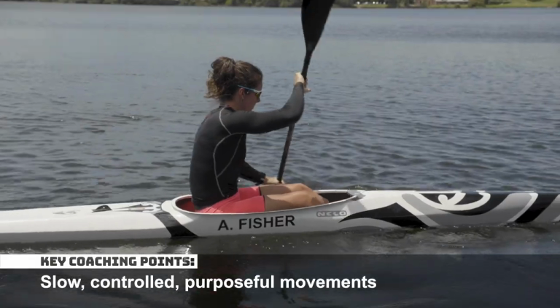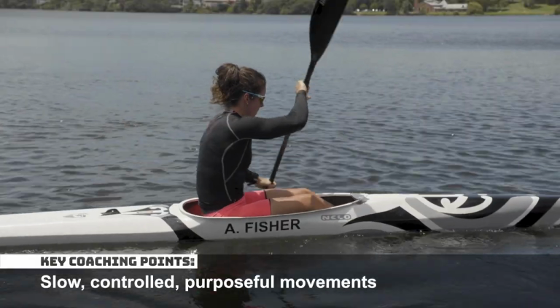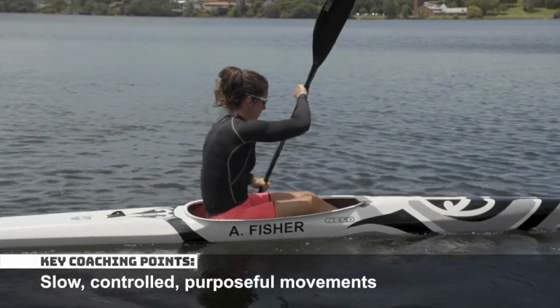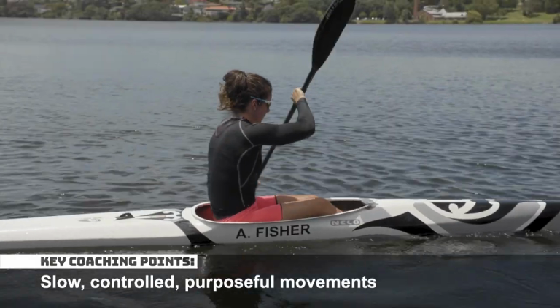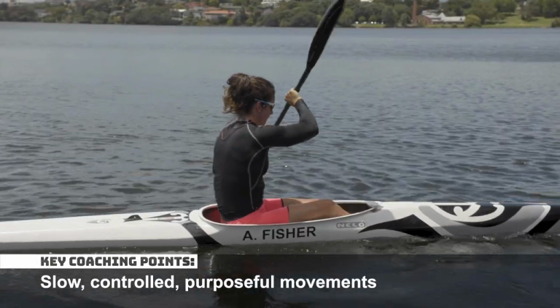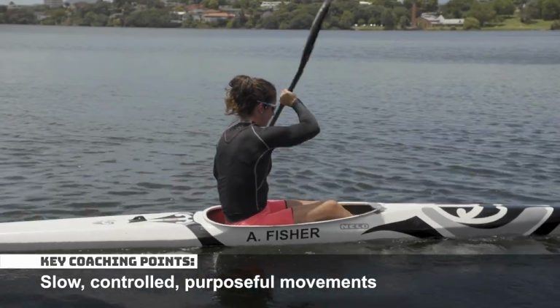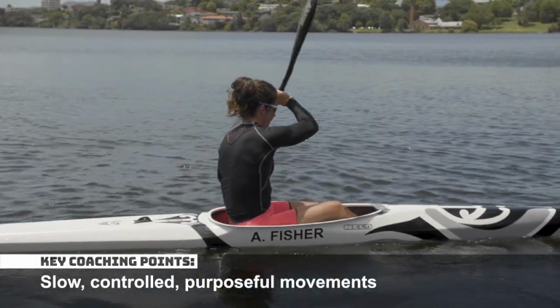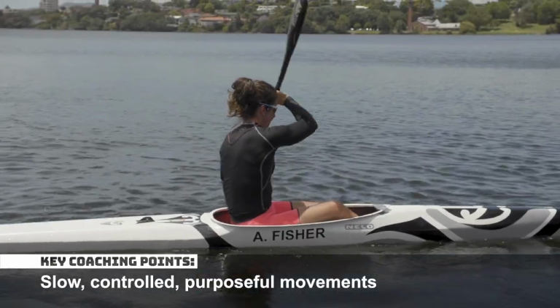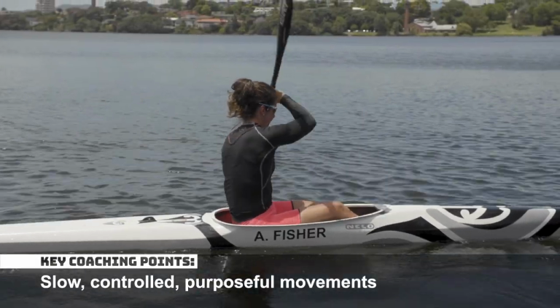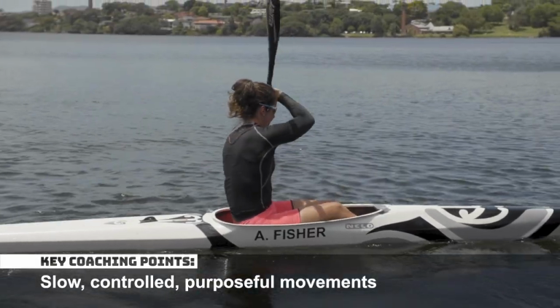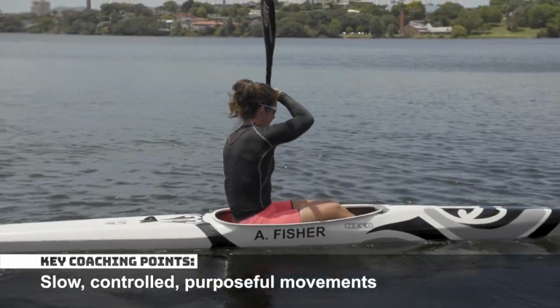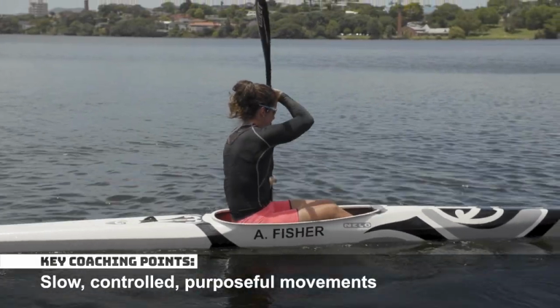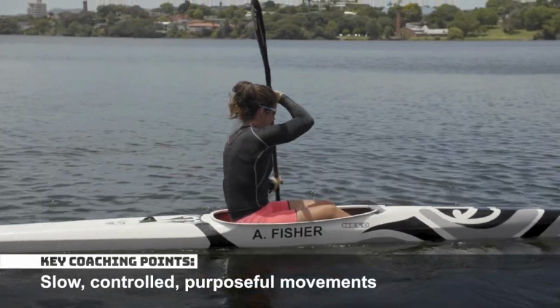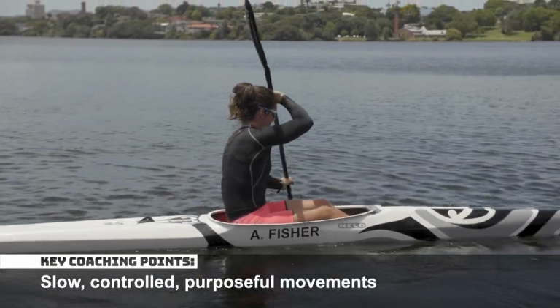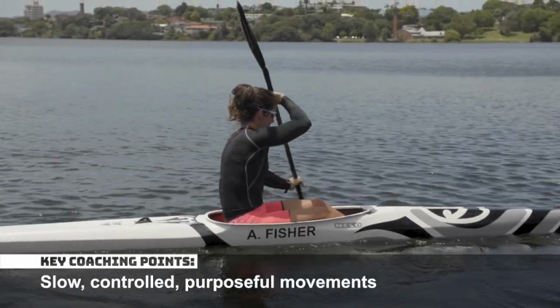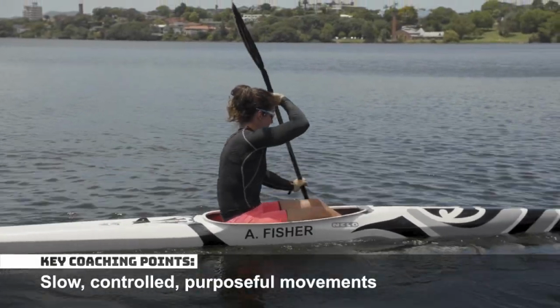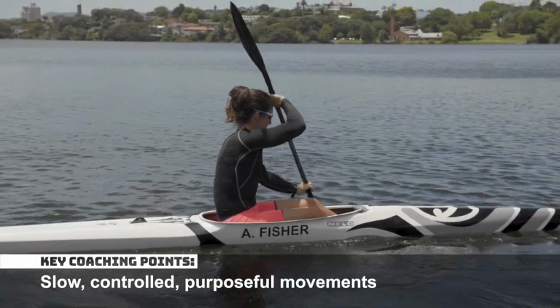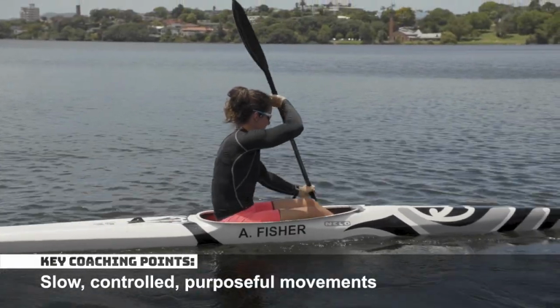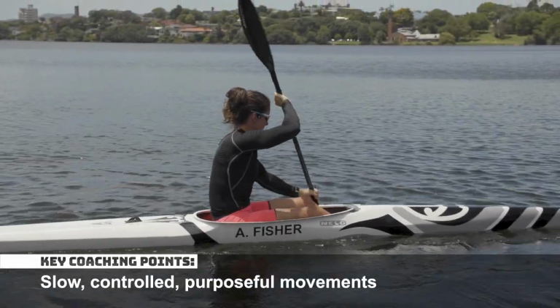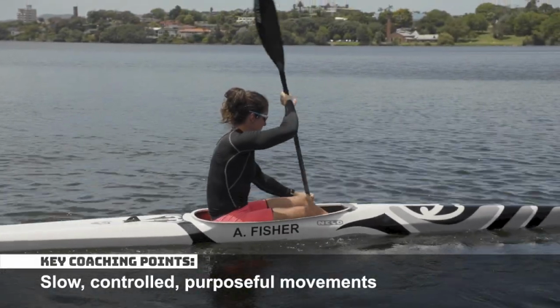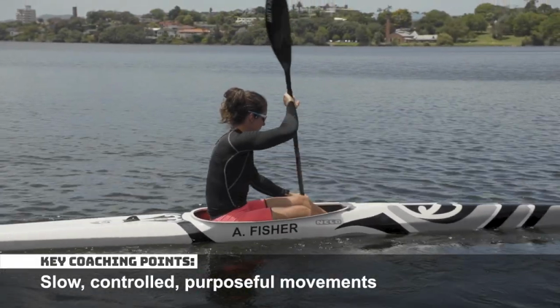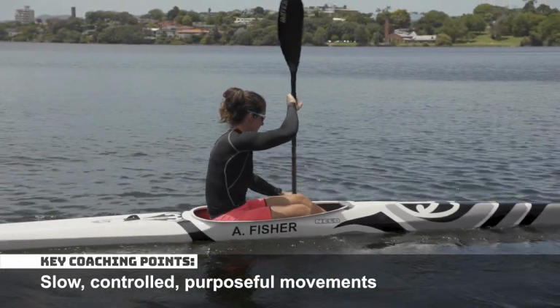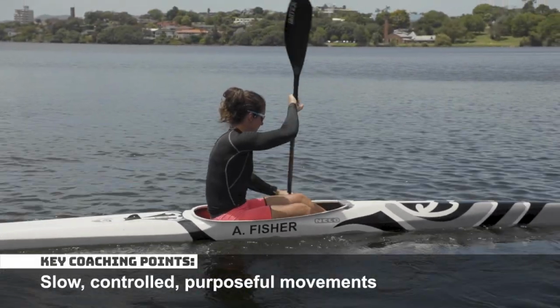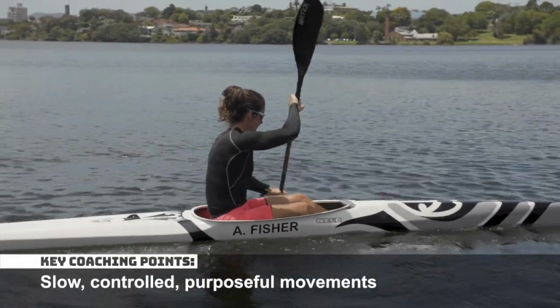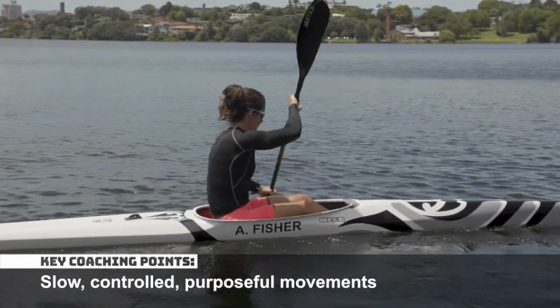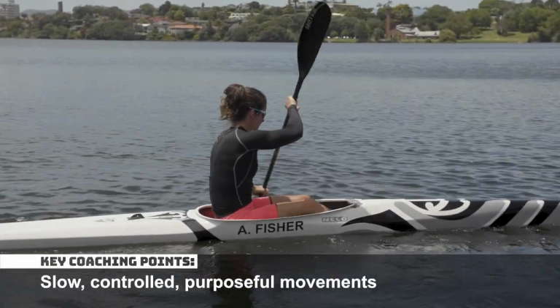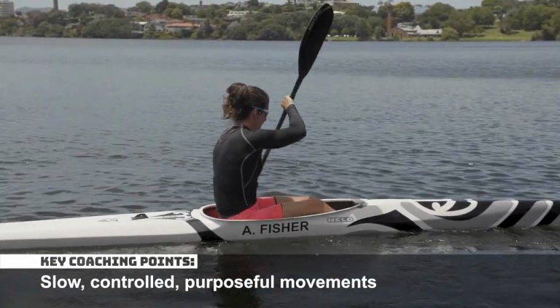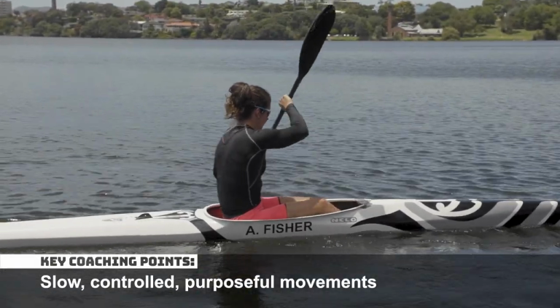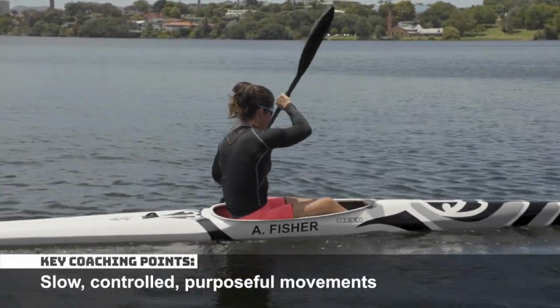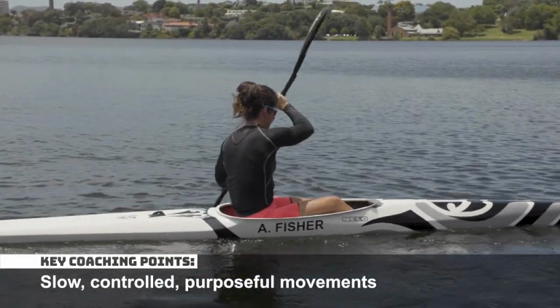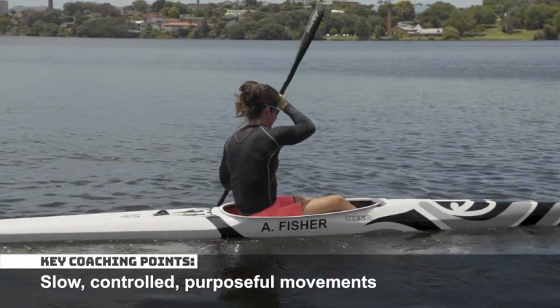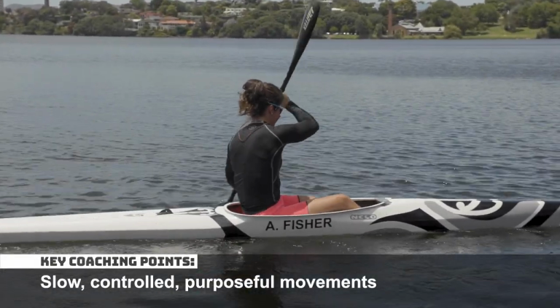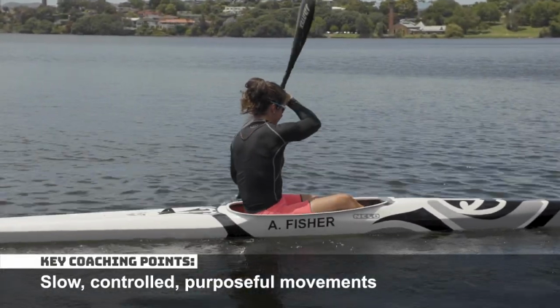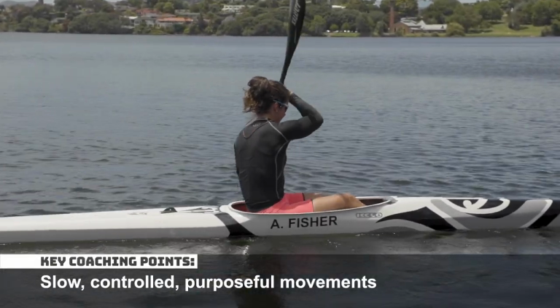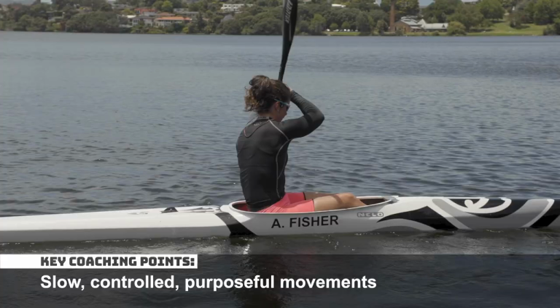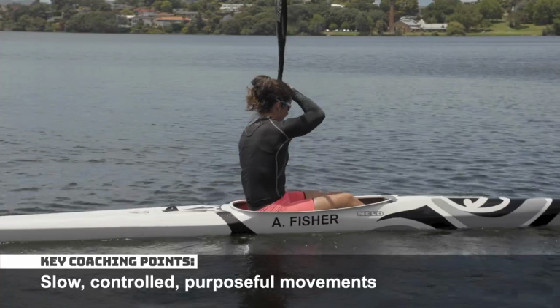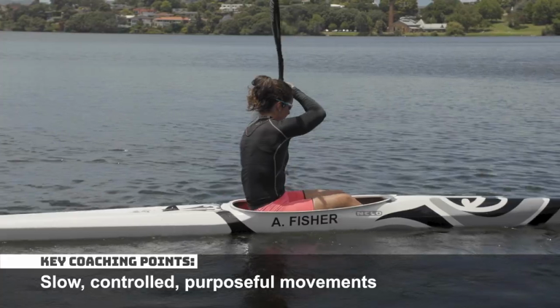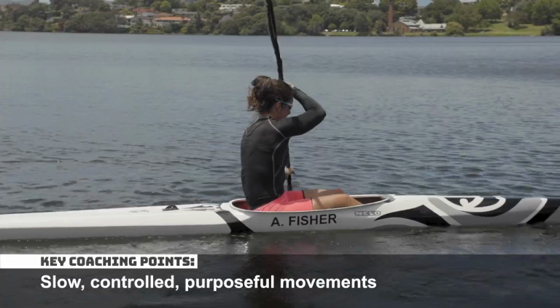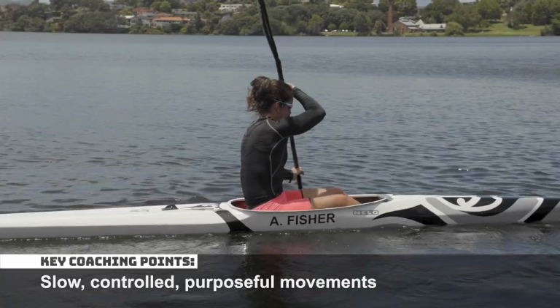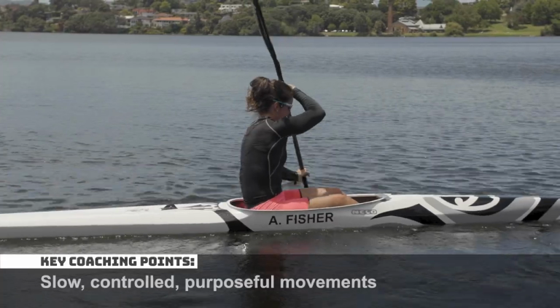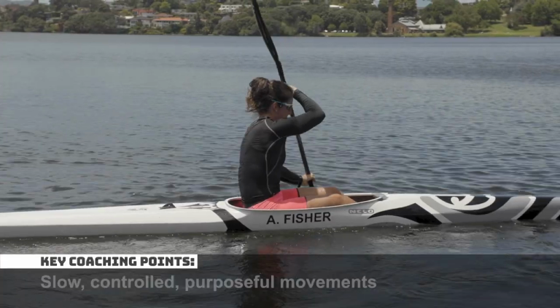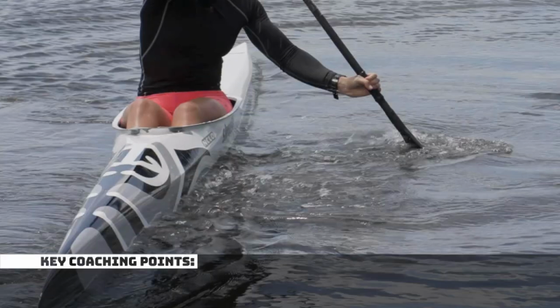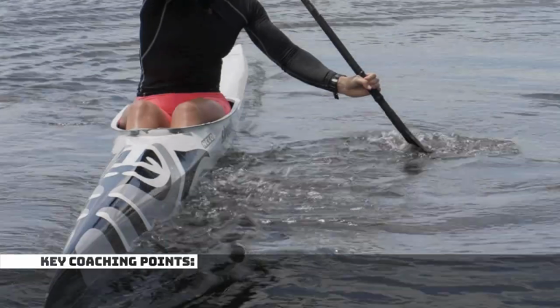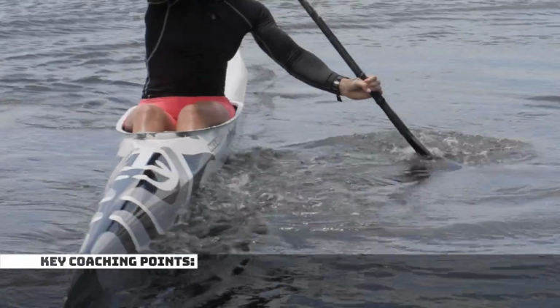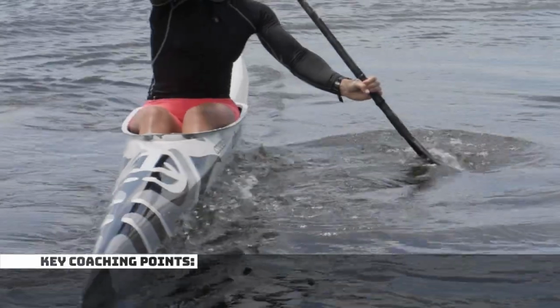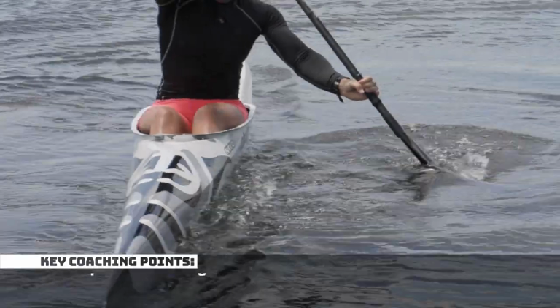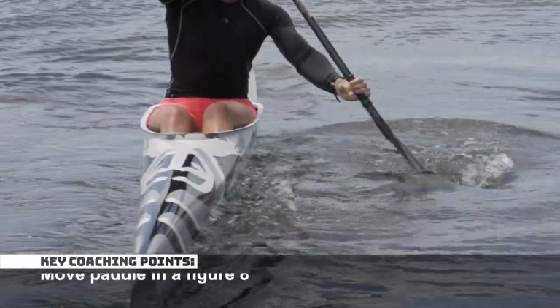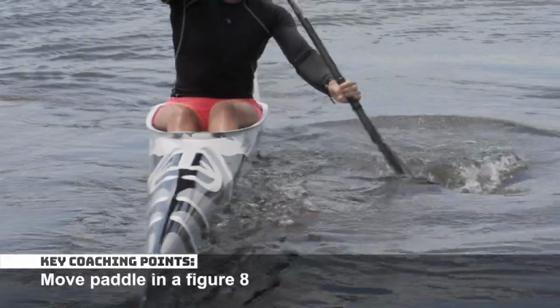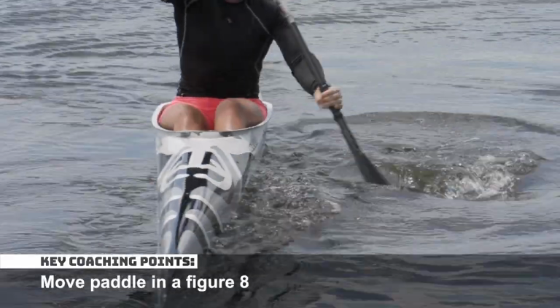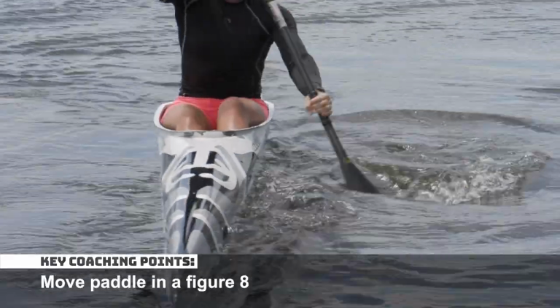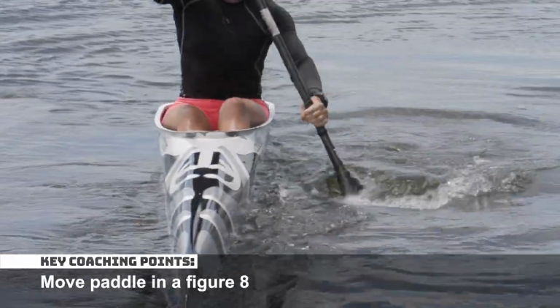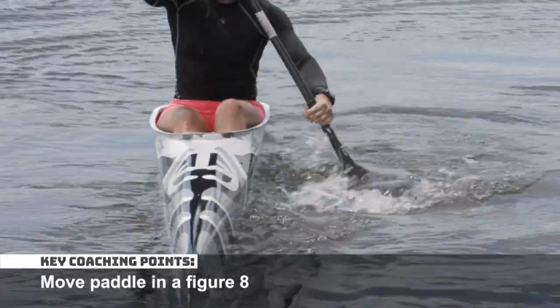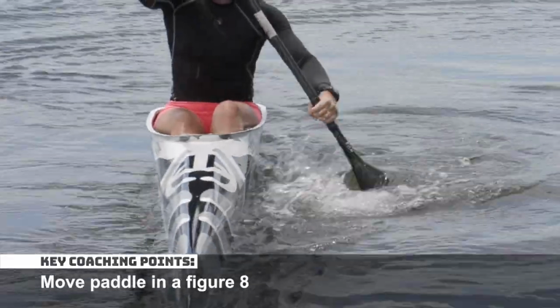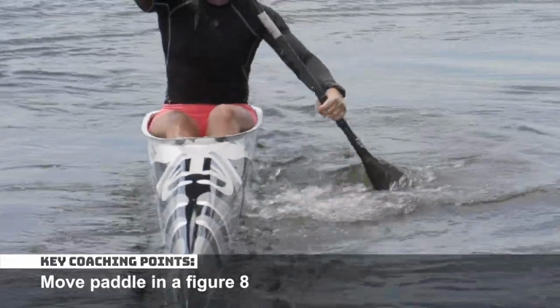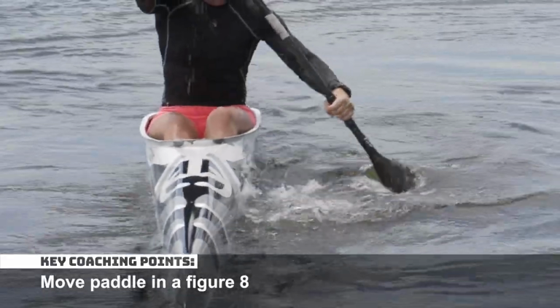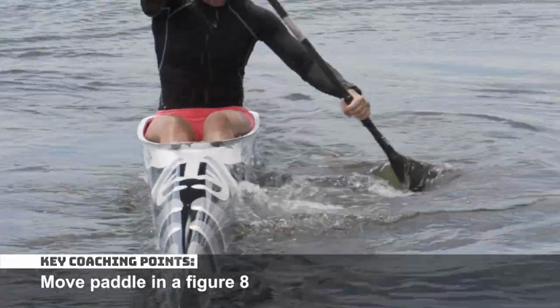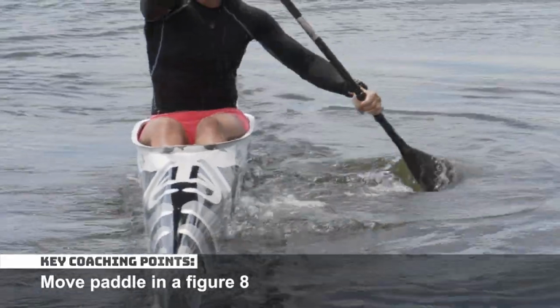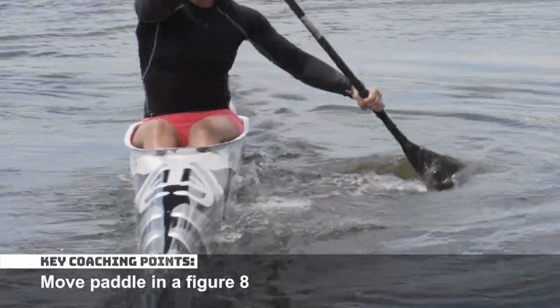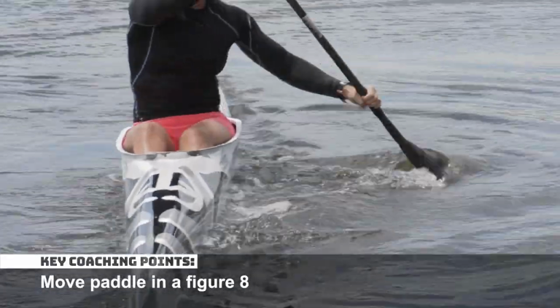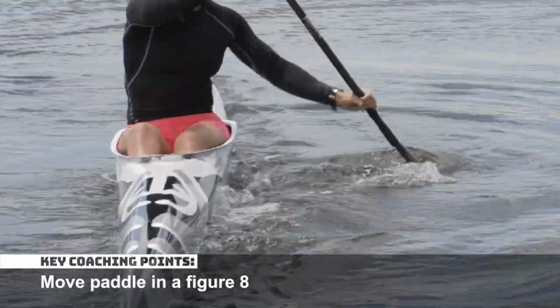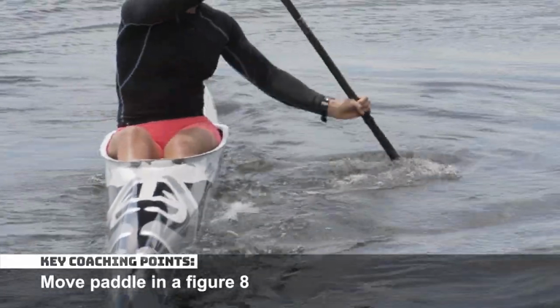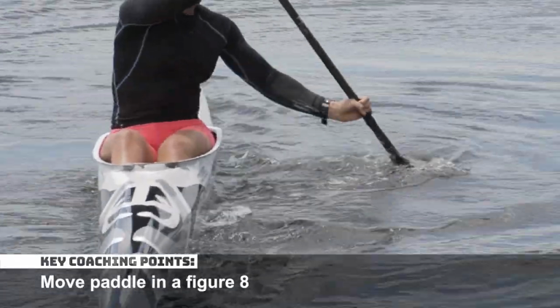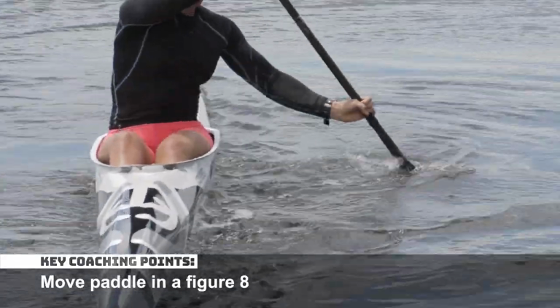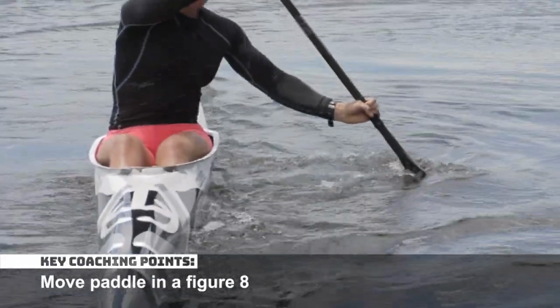Keep your movements slow, controlled and purposeful. Move your paddle in a figure eight.